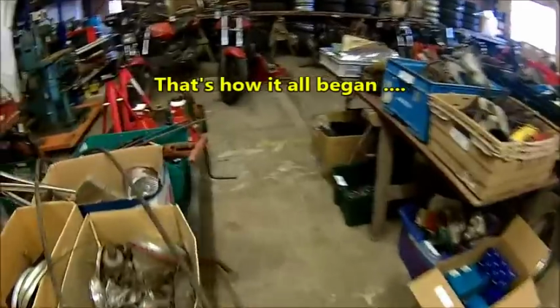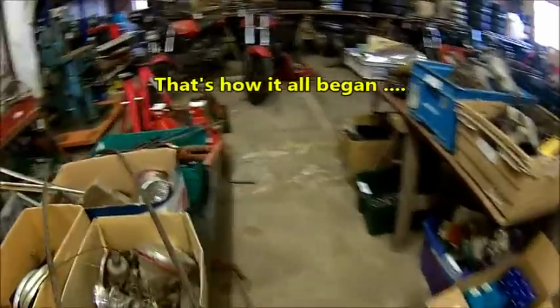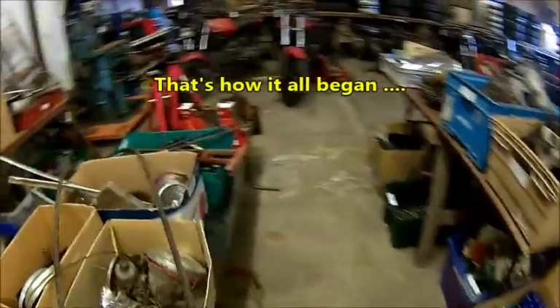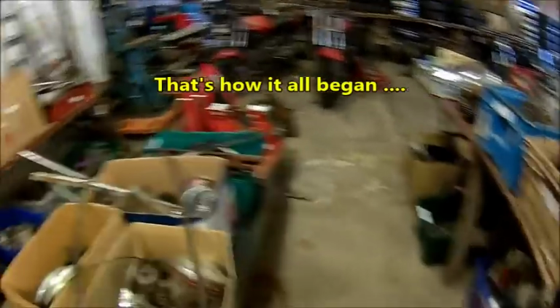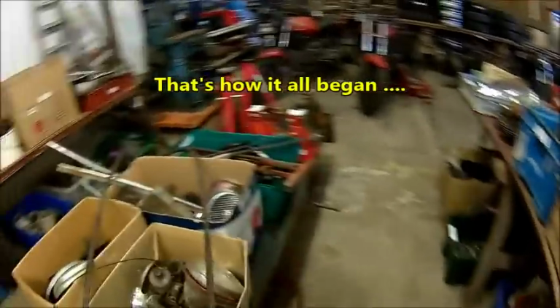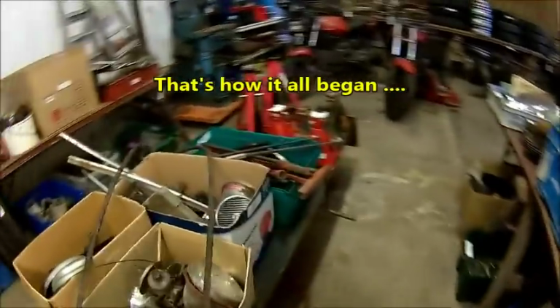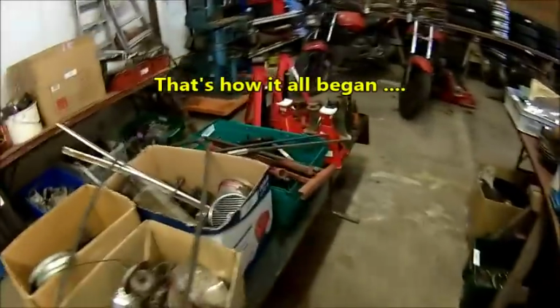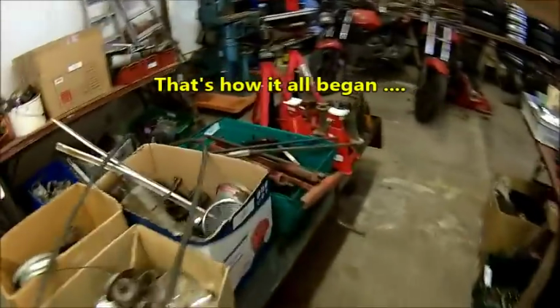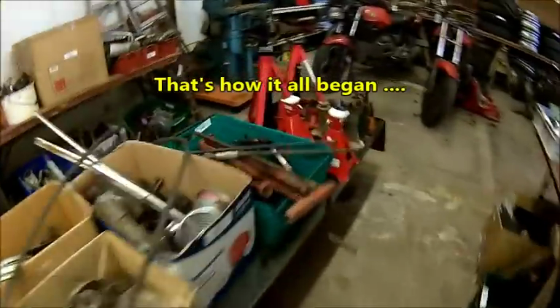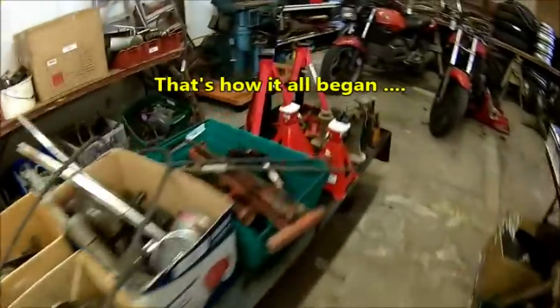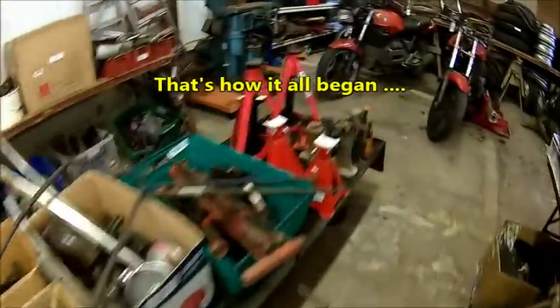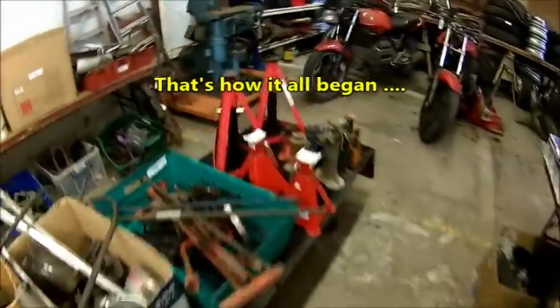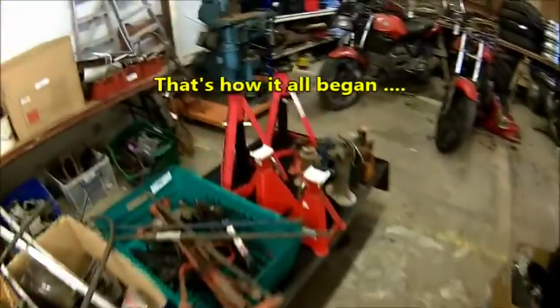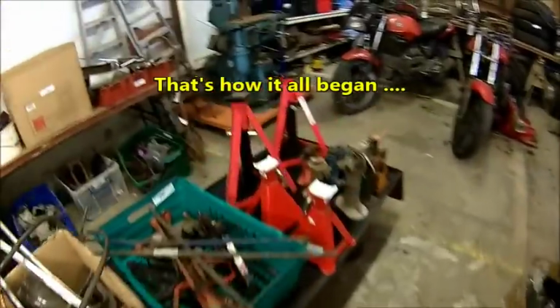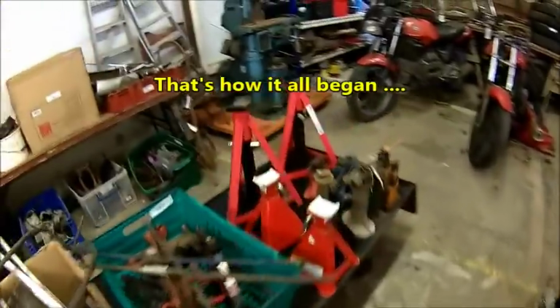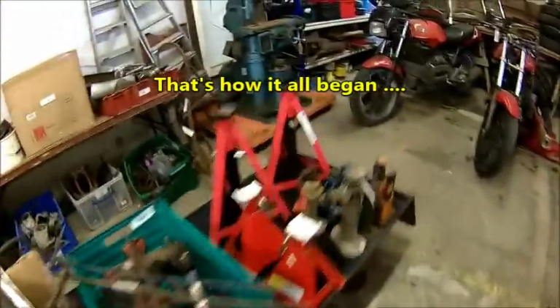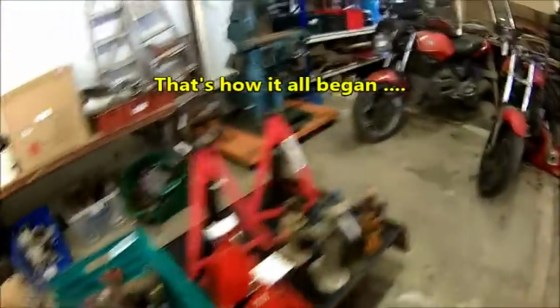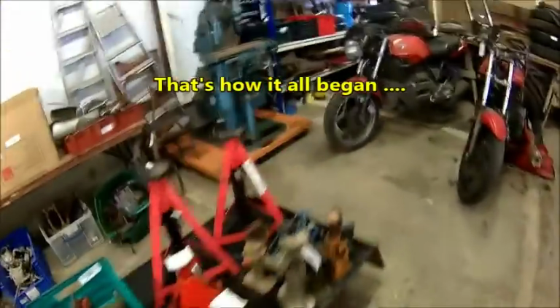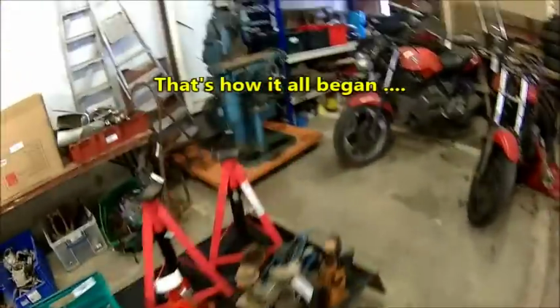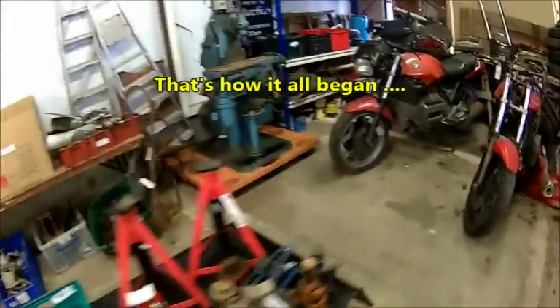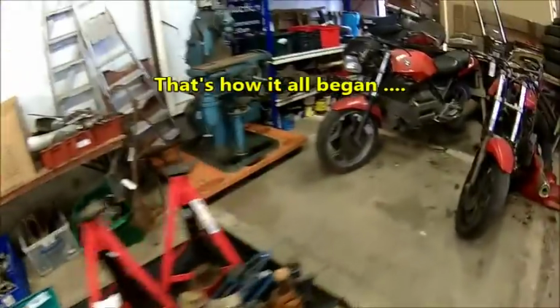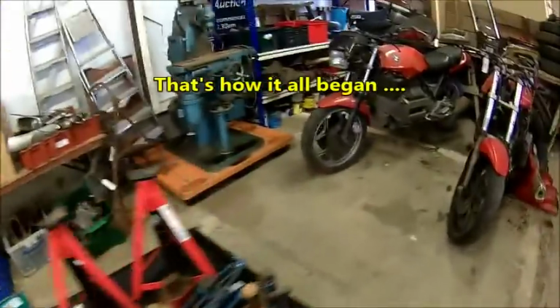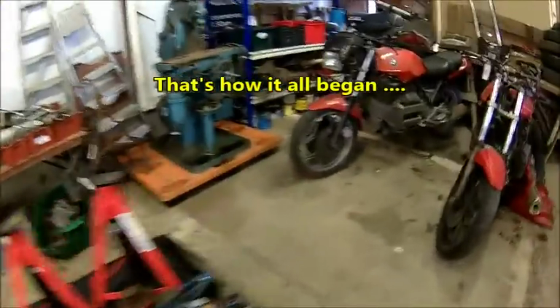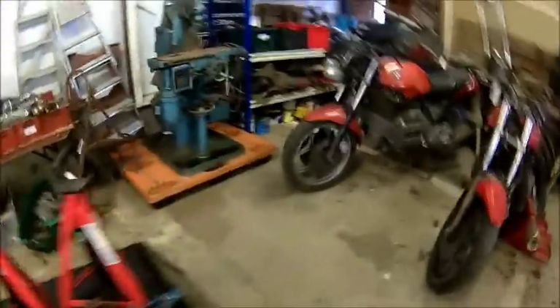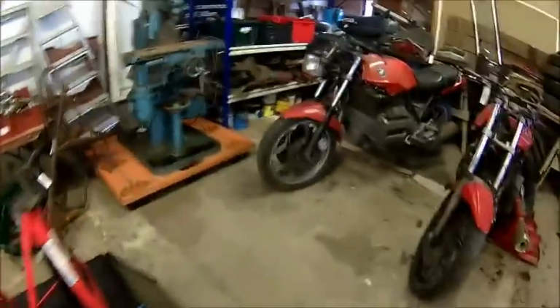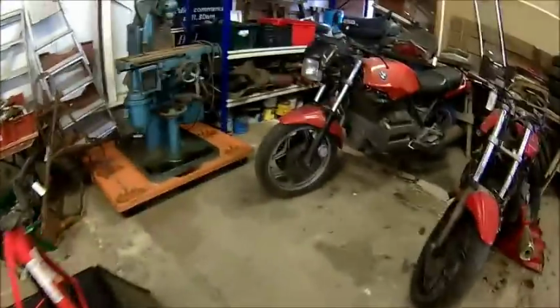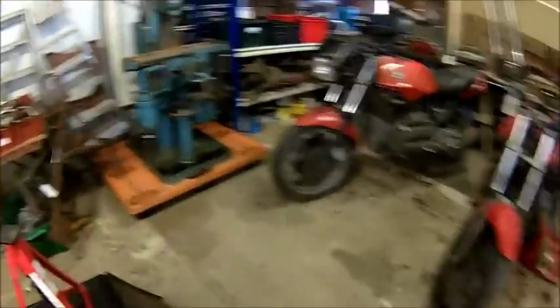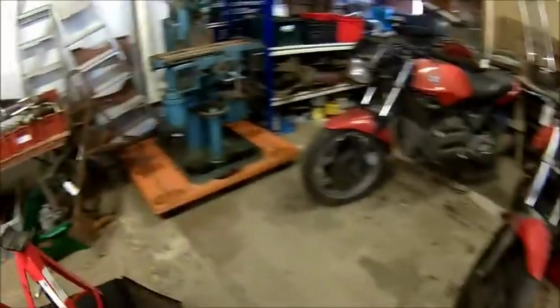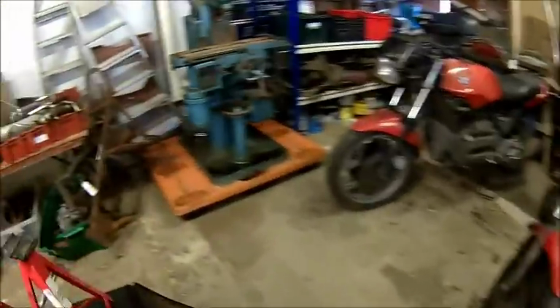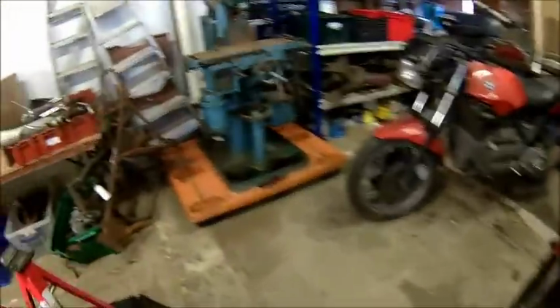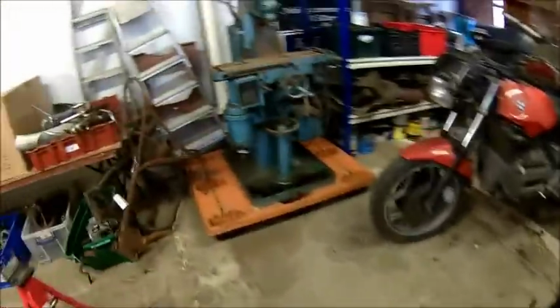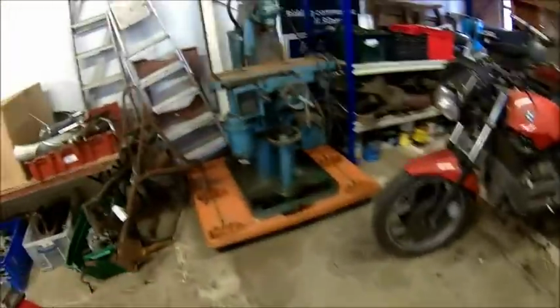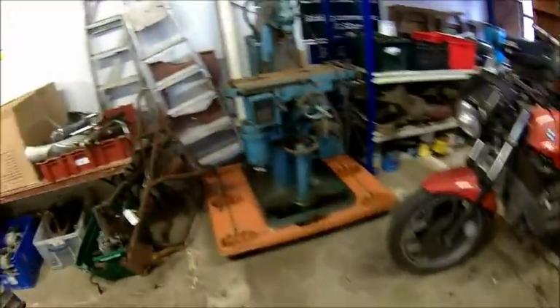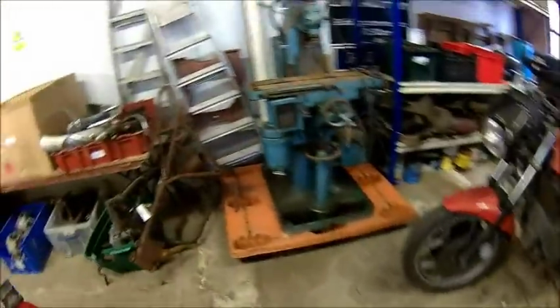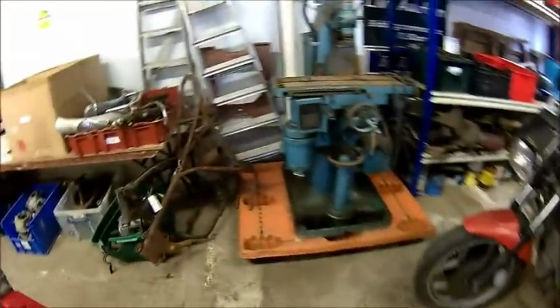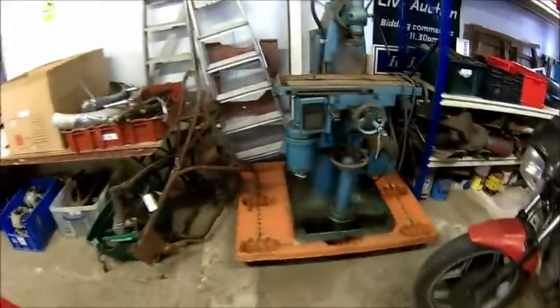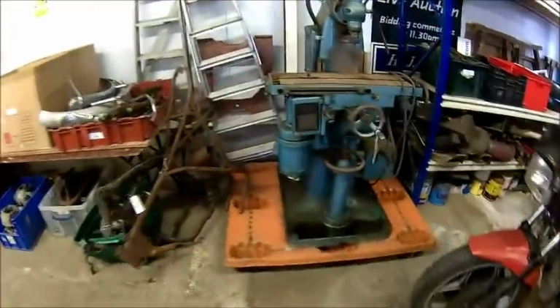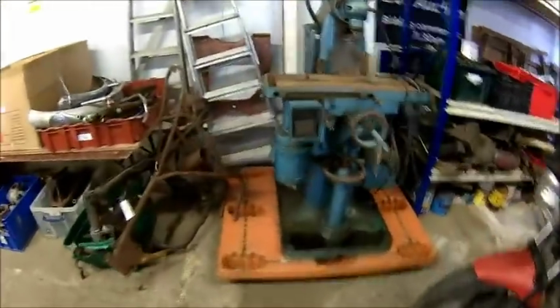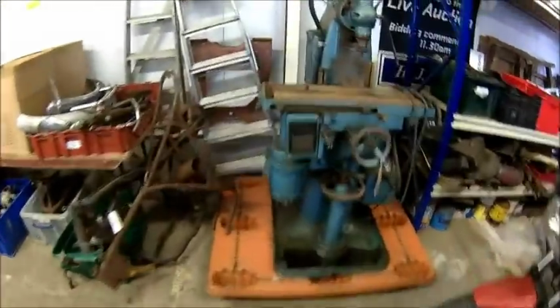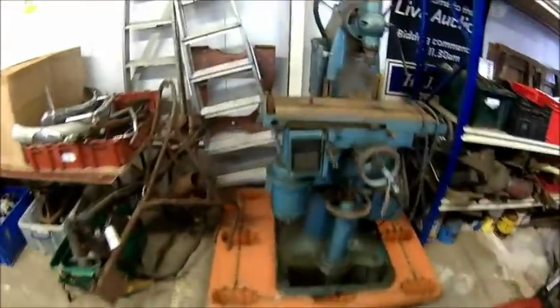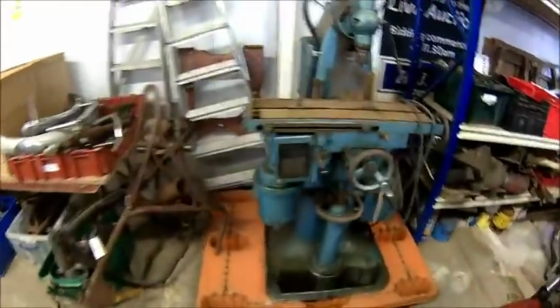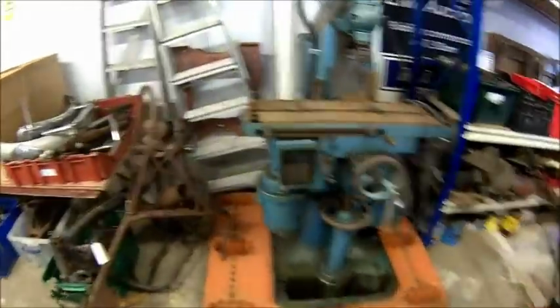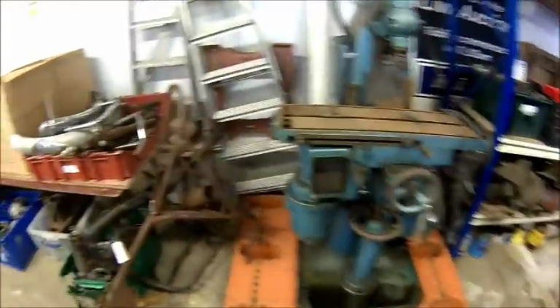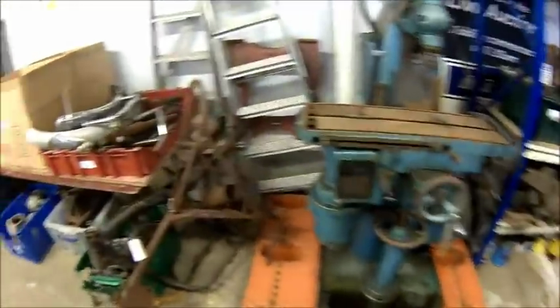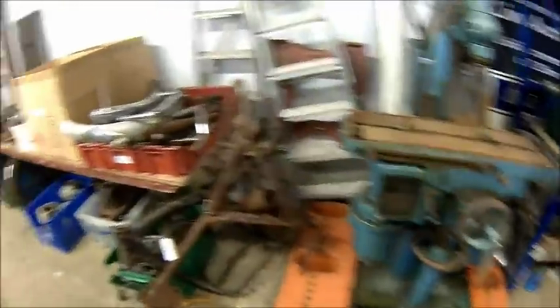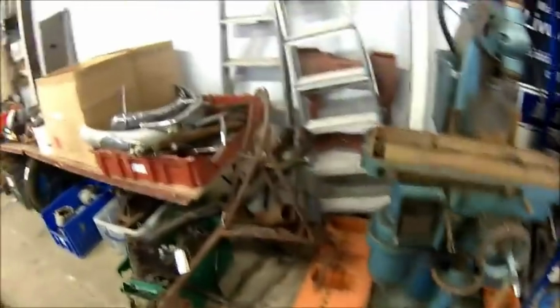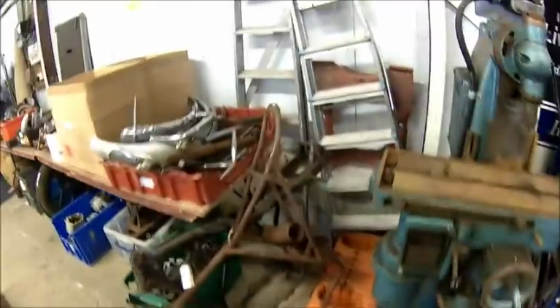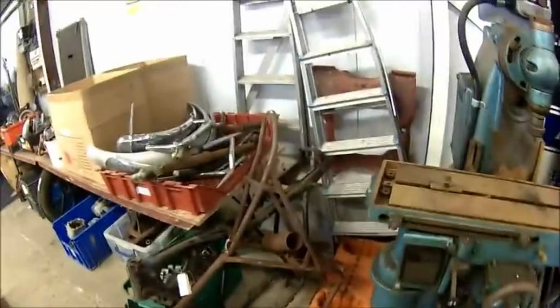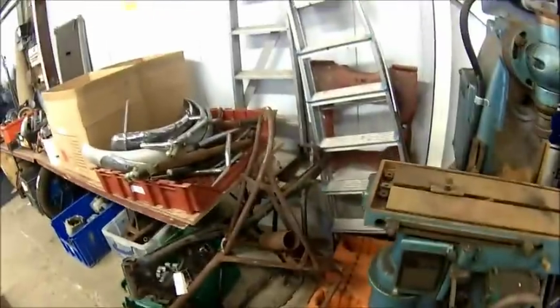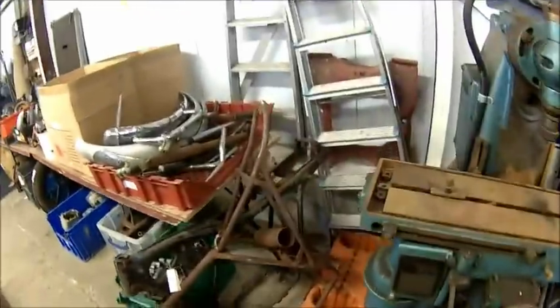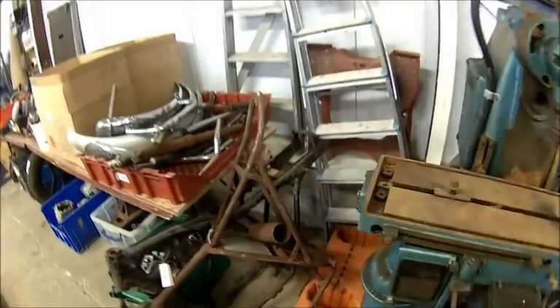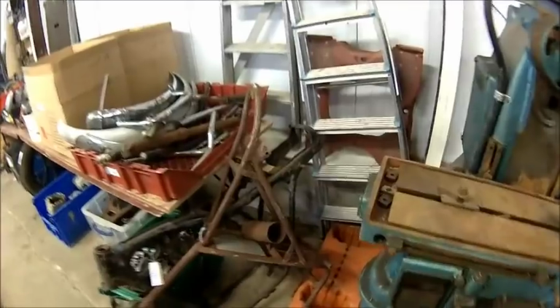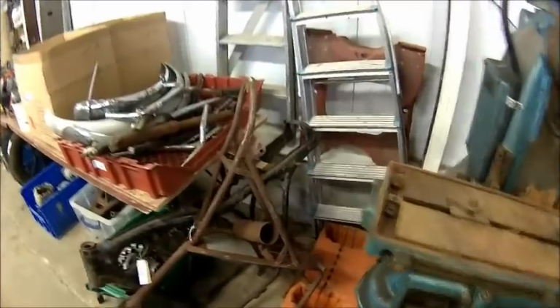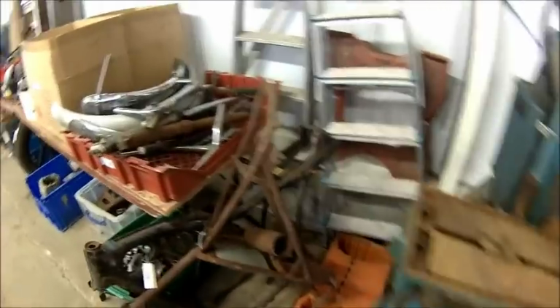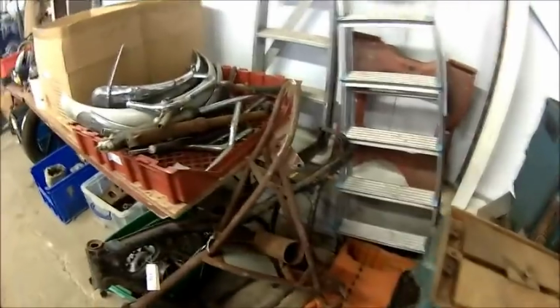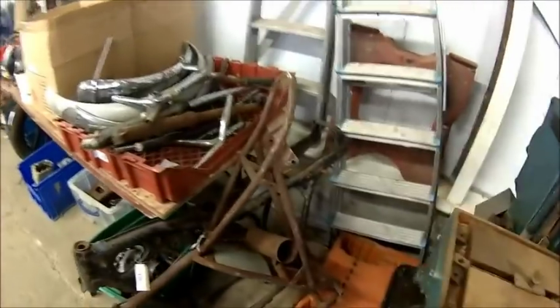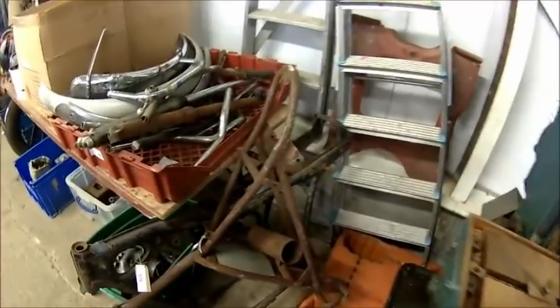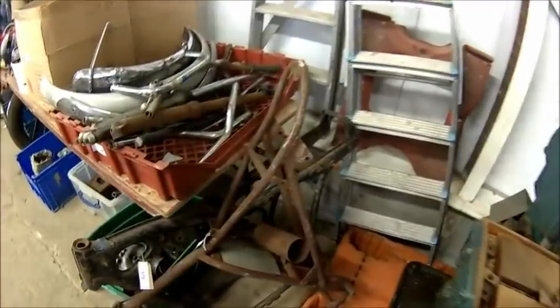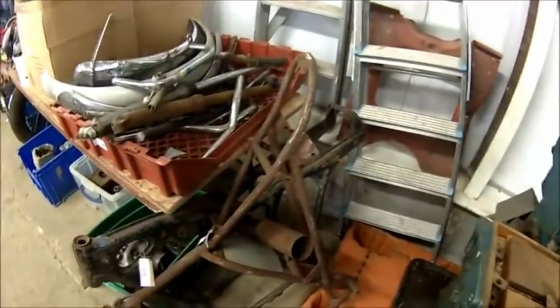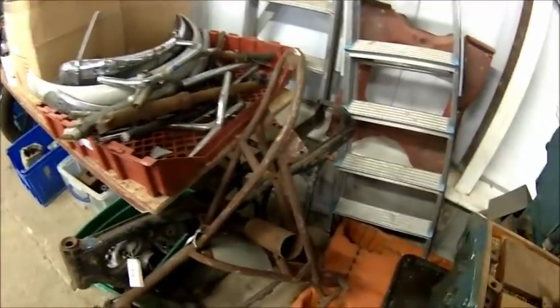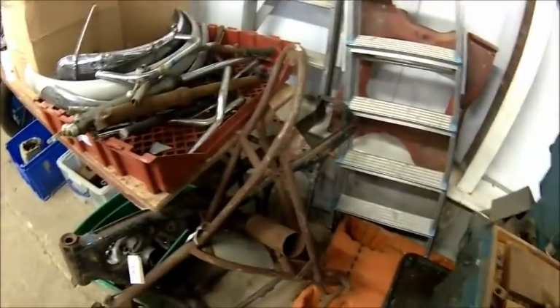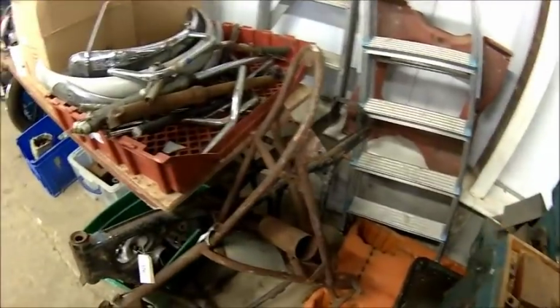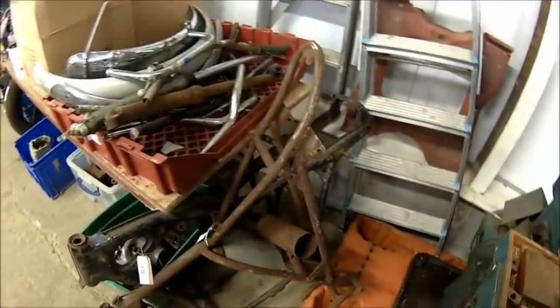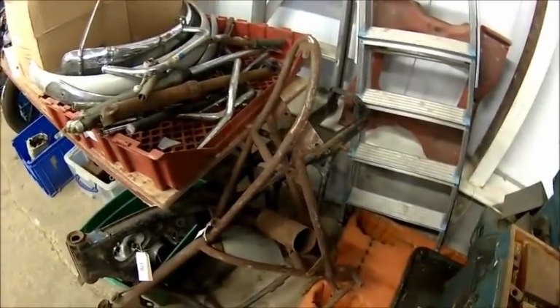We've got a milling machine here. Apparently we want at least 100 pounds for it.